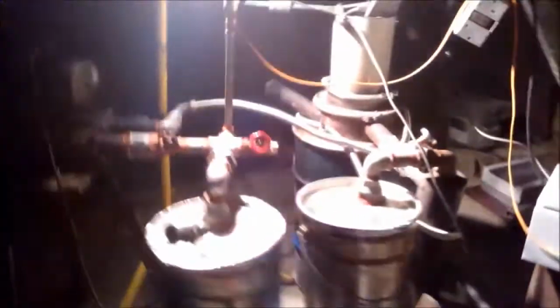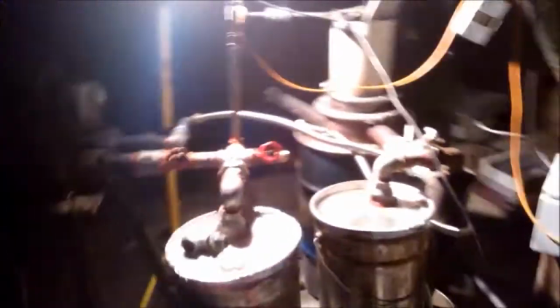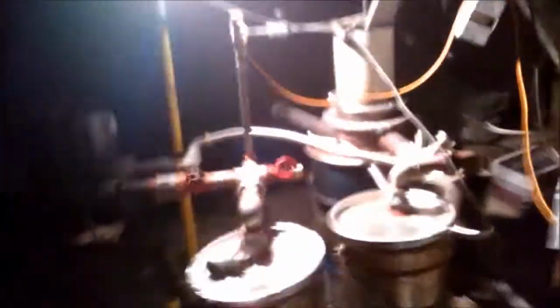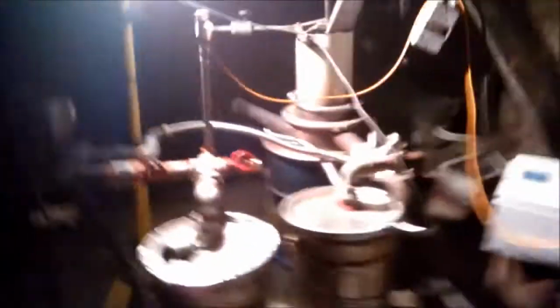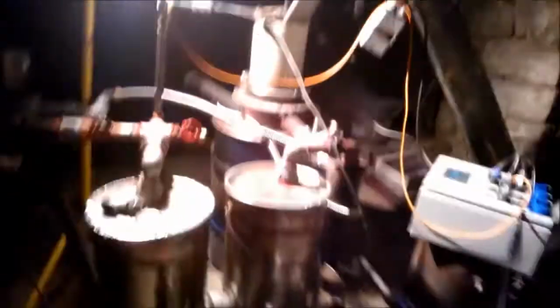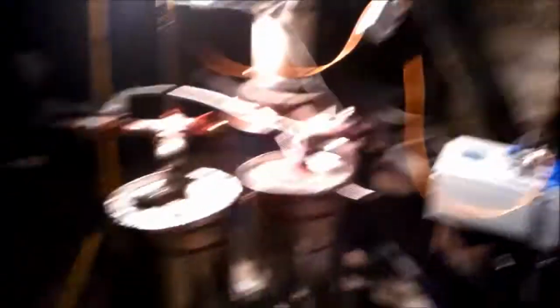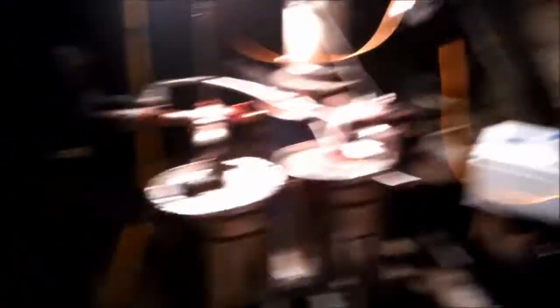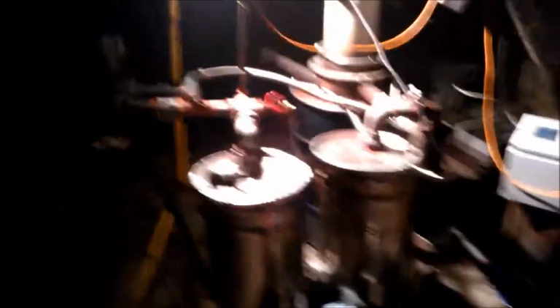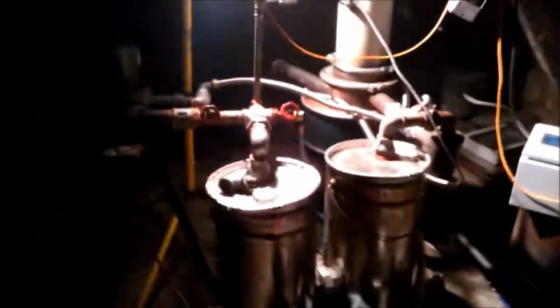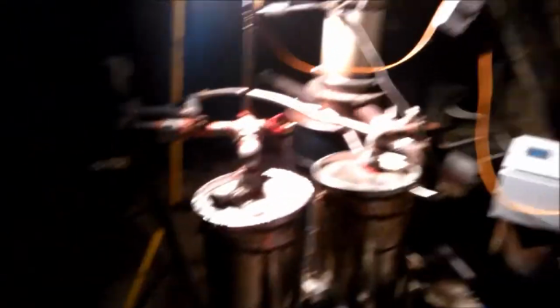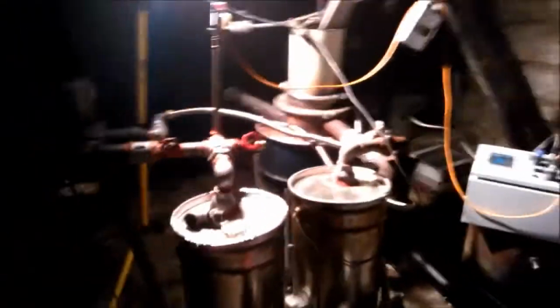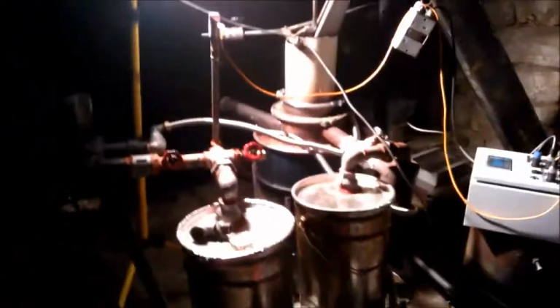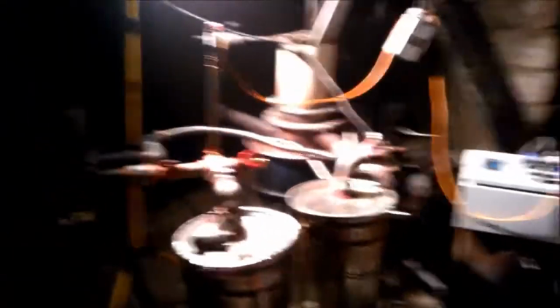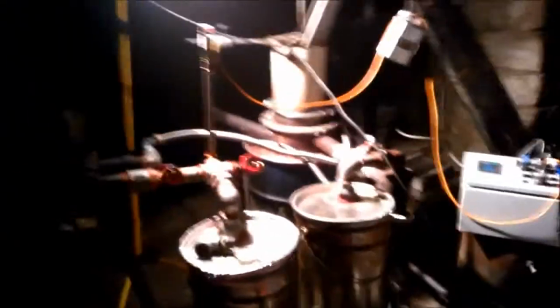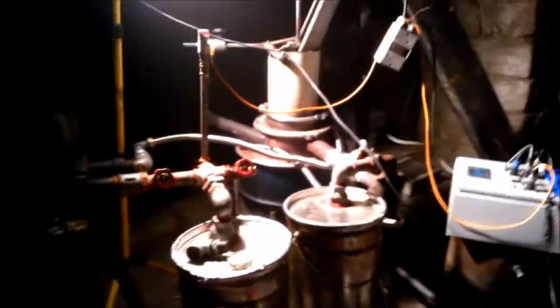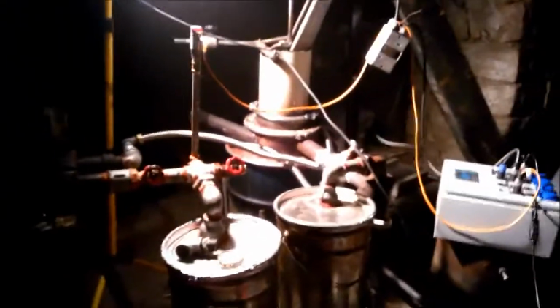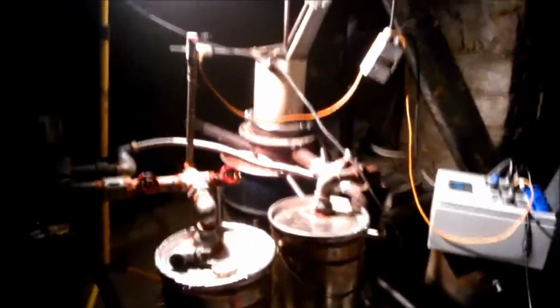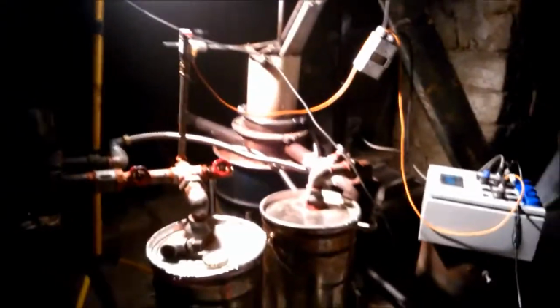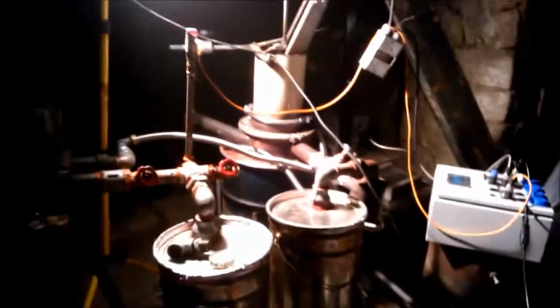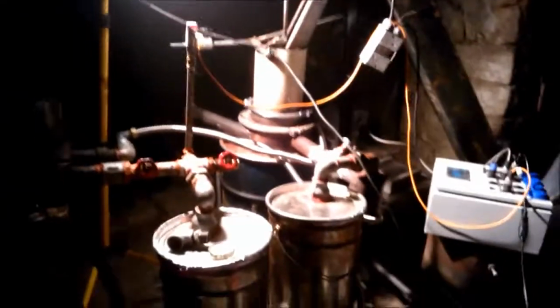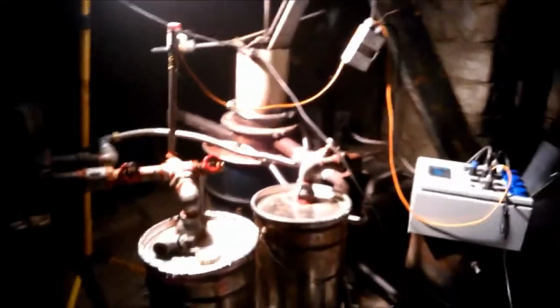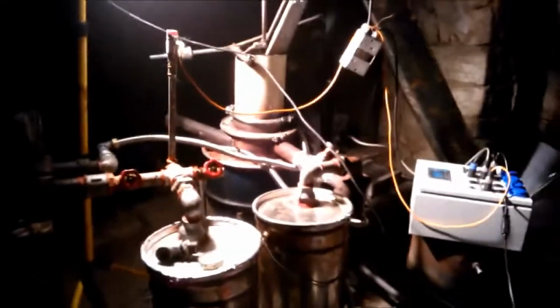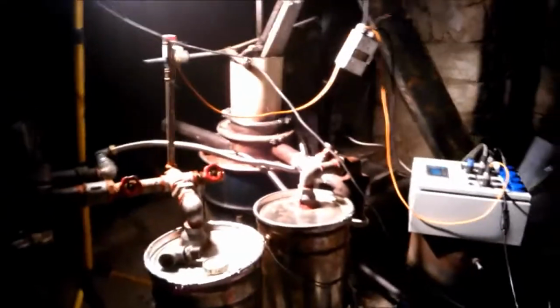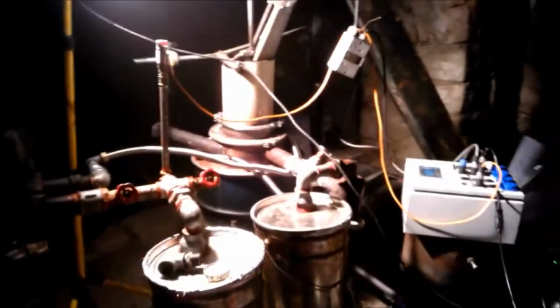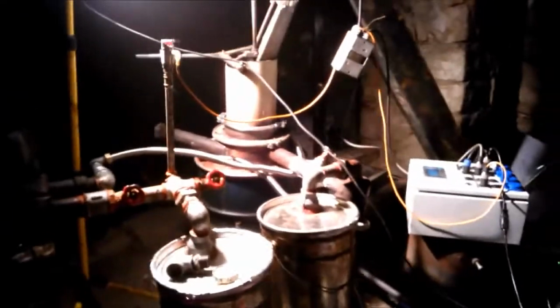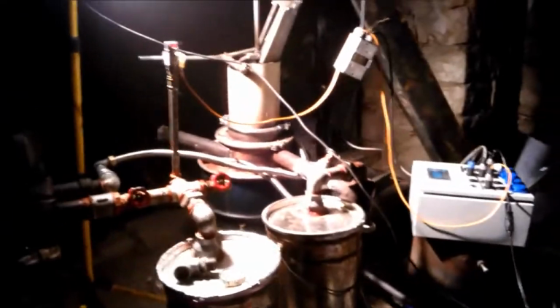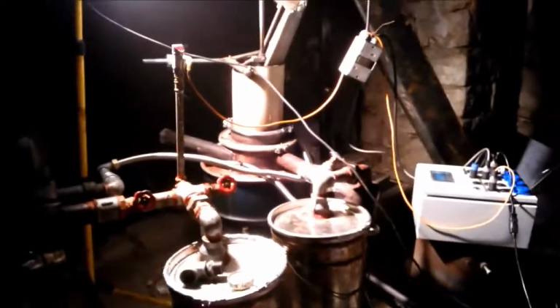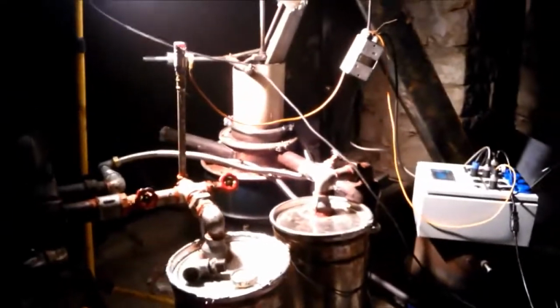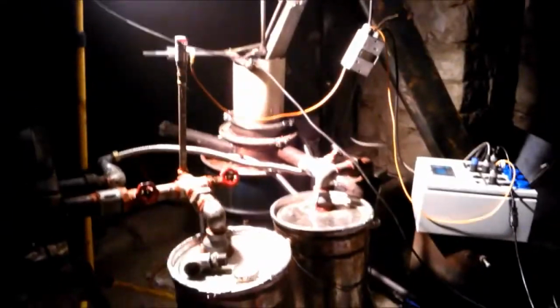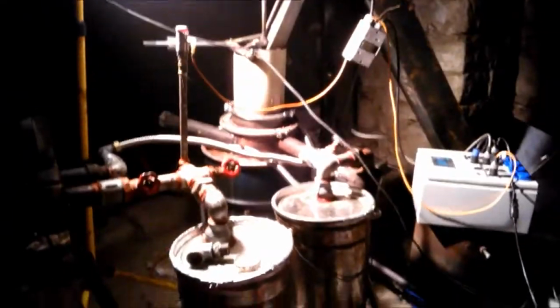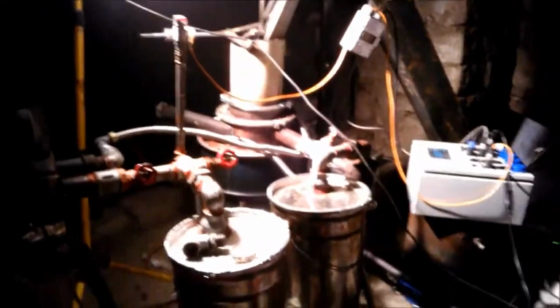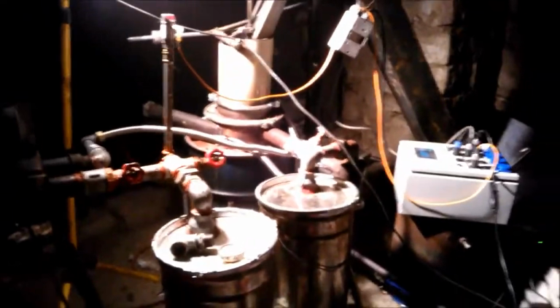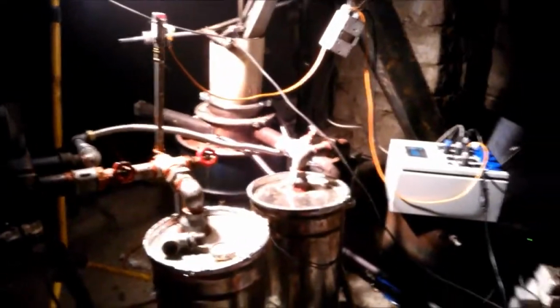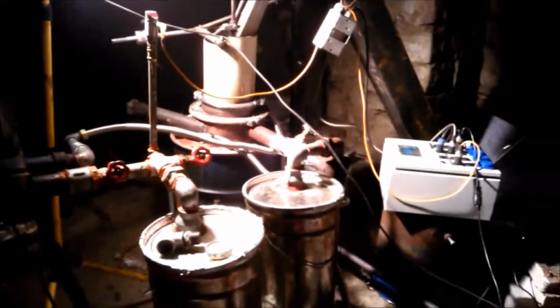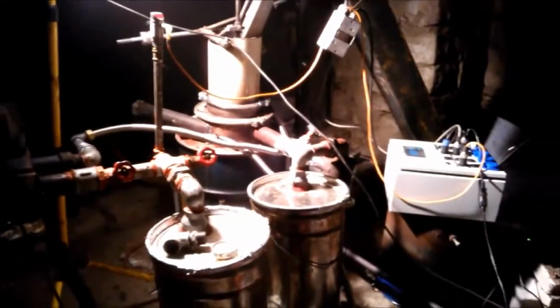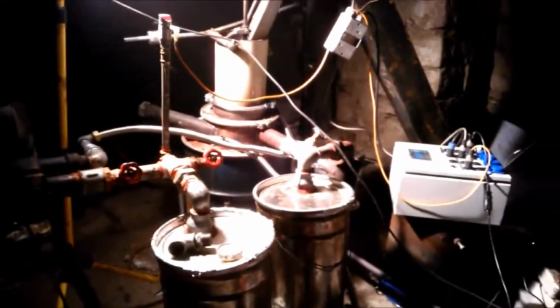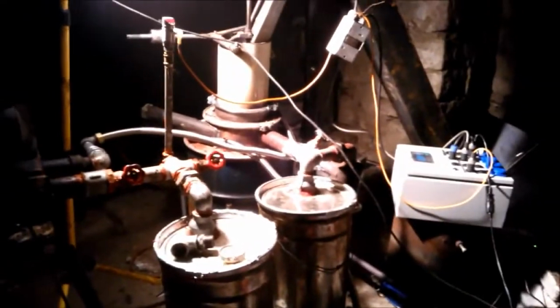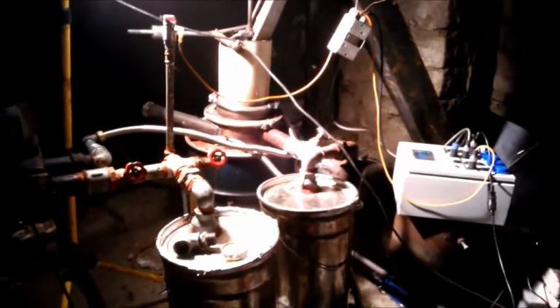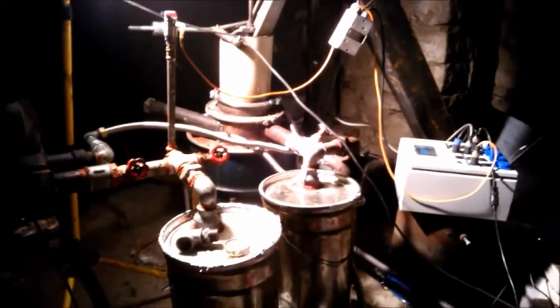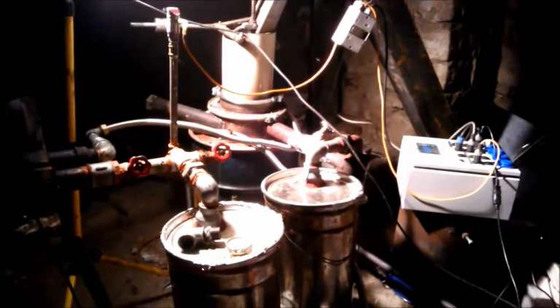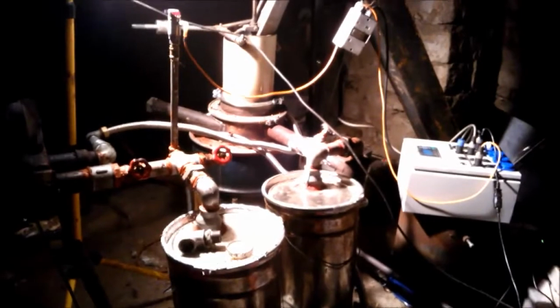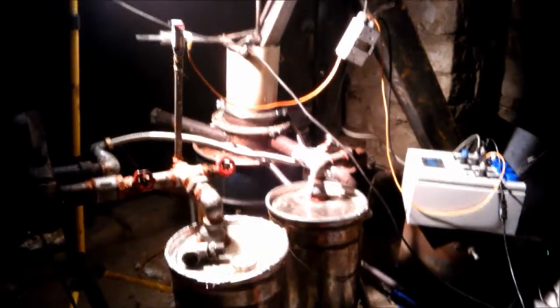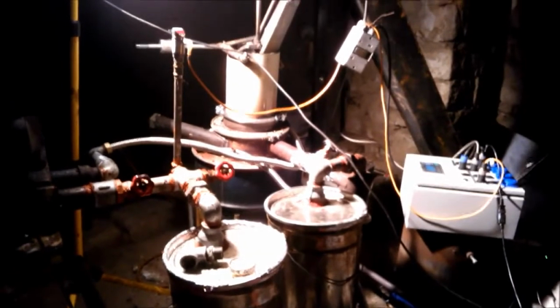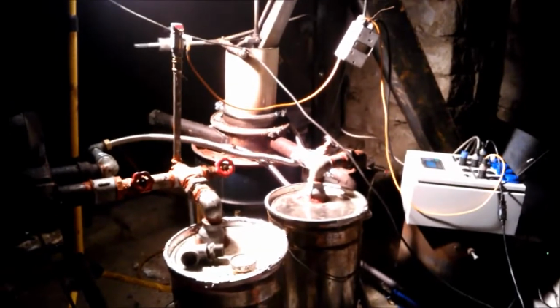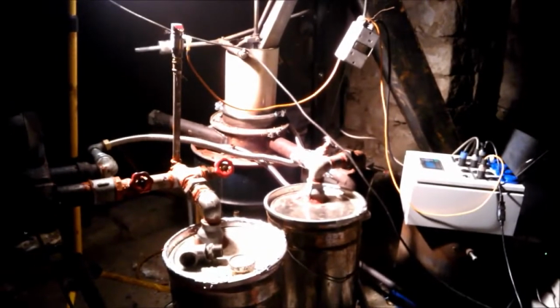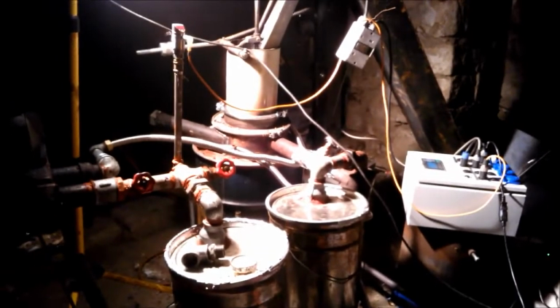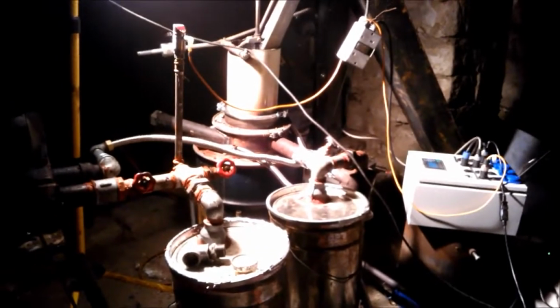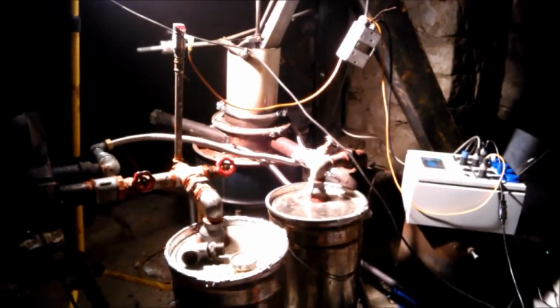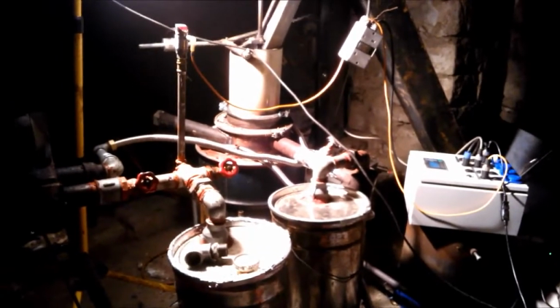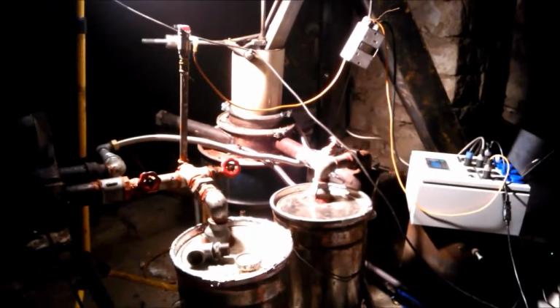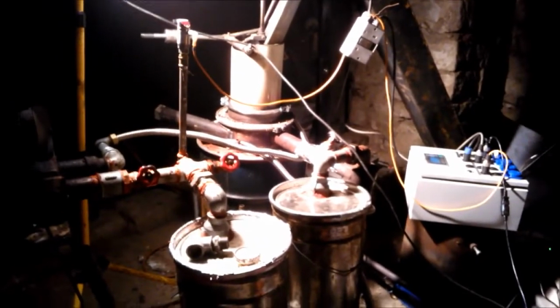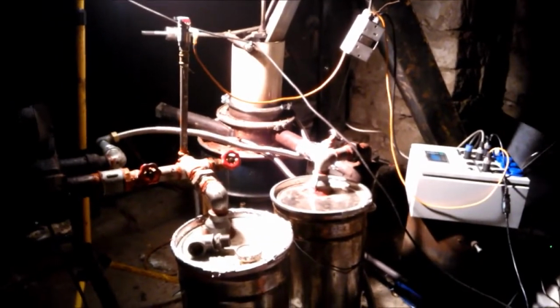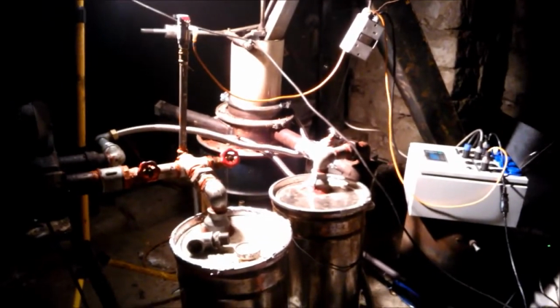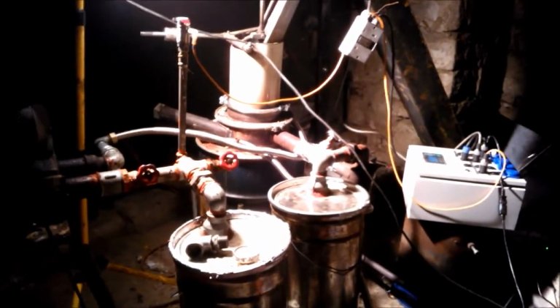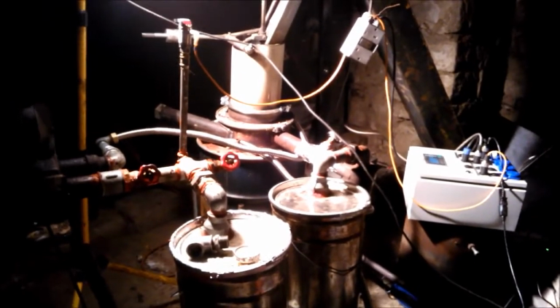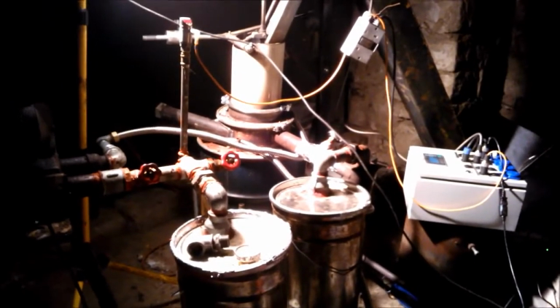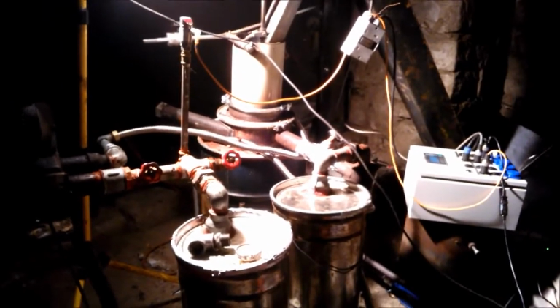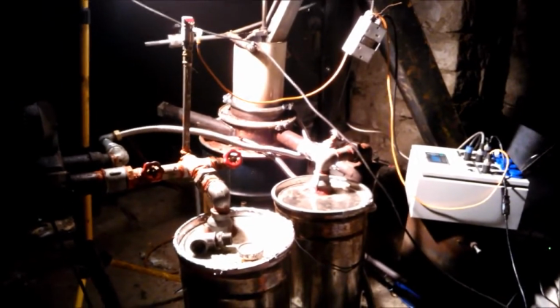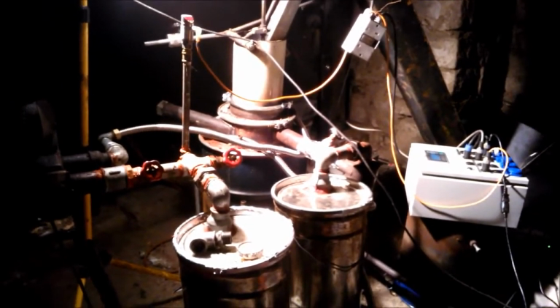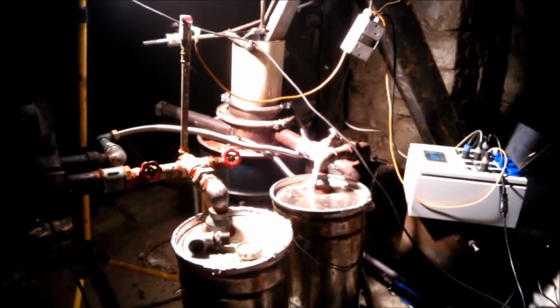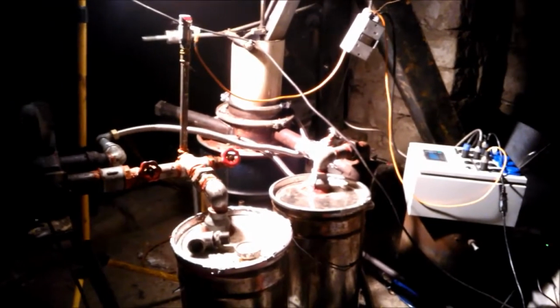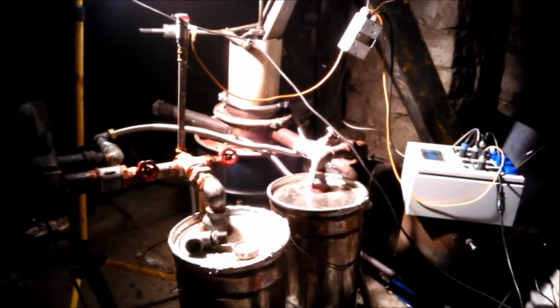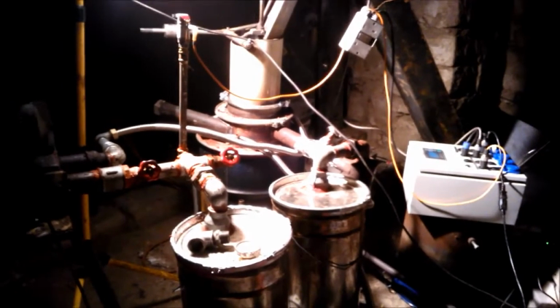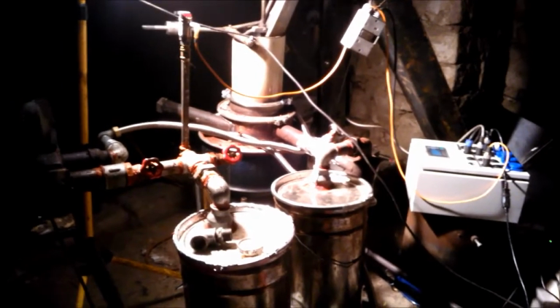A few hours now on gas with the Piro Touch Compactor.